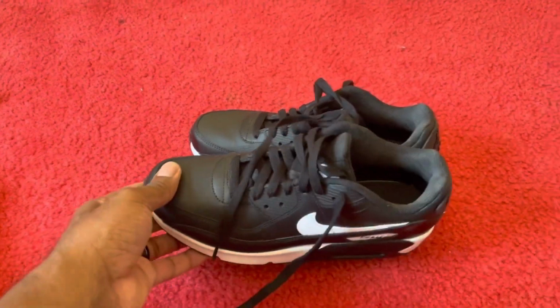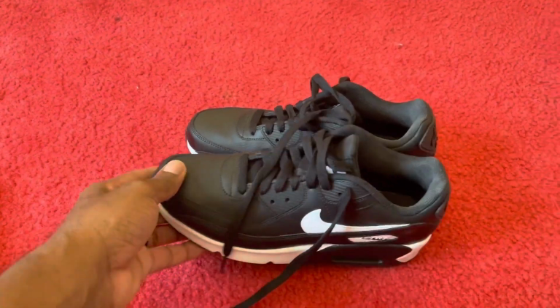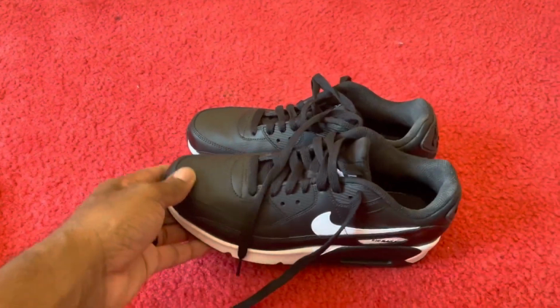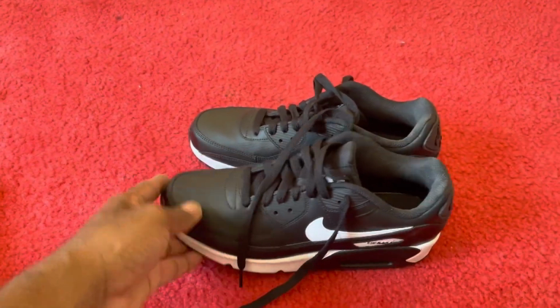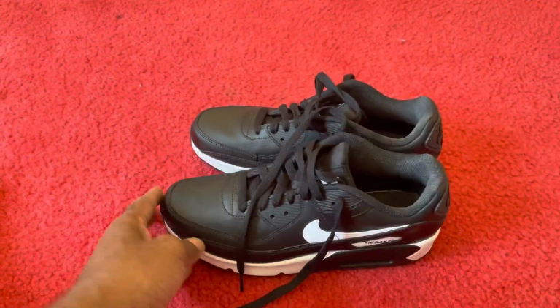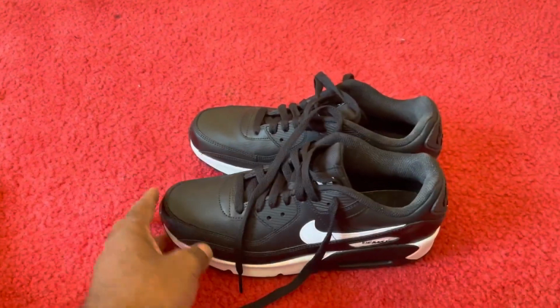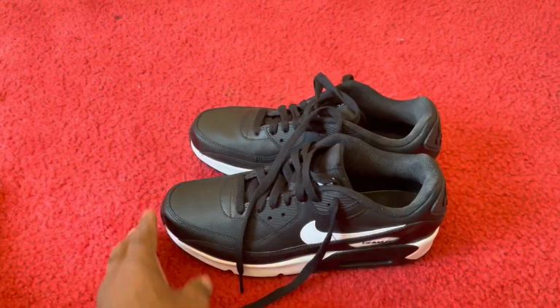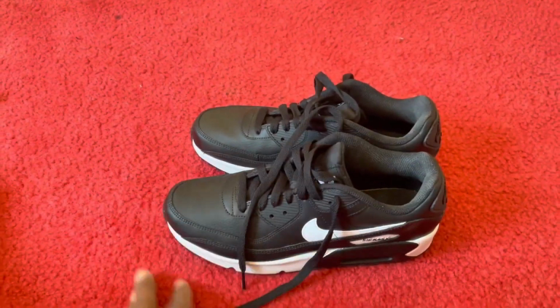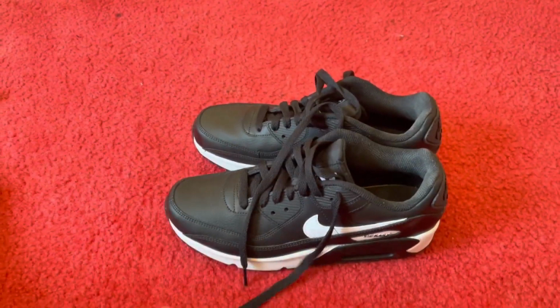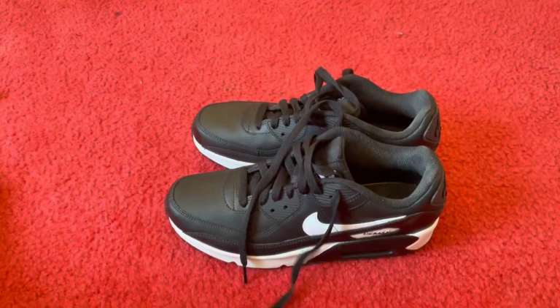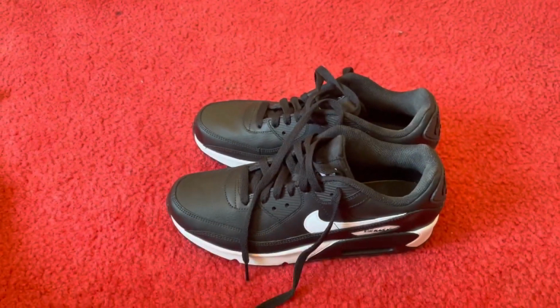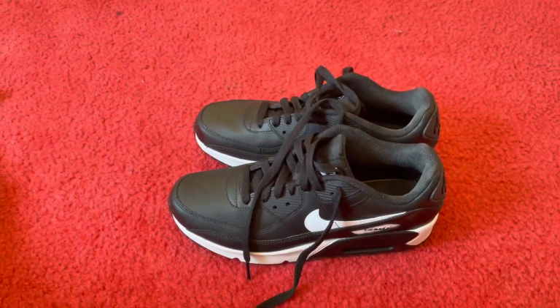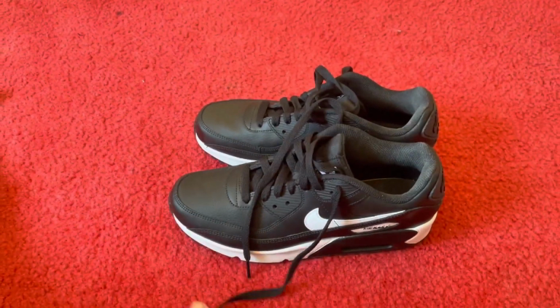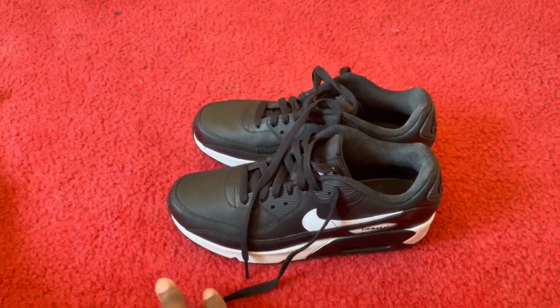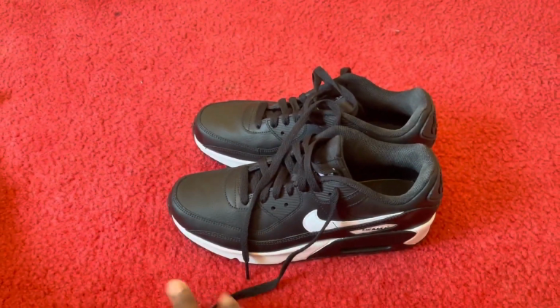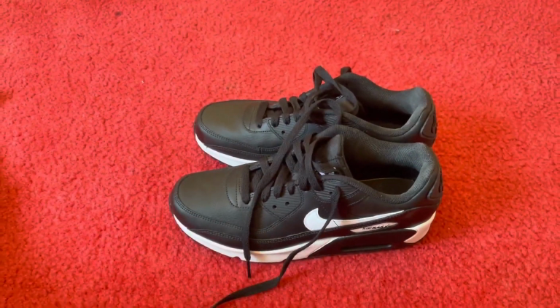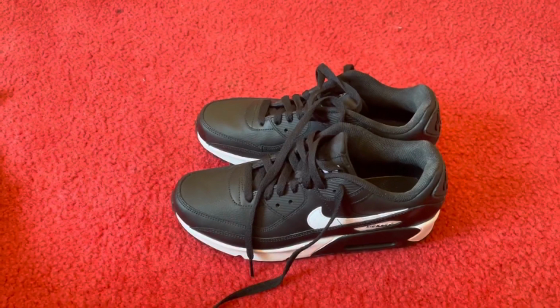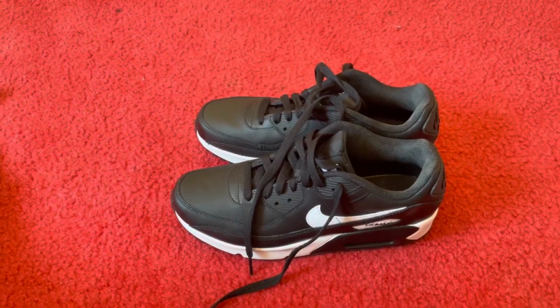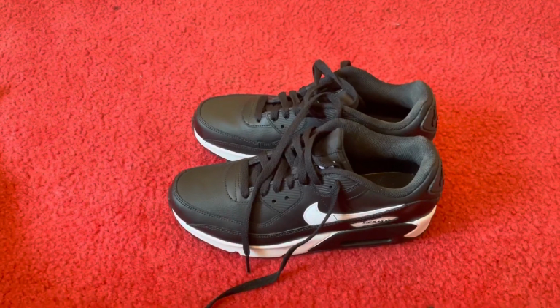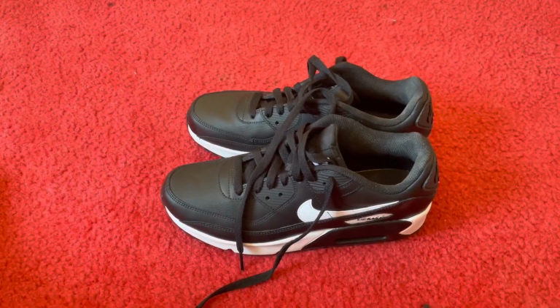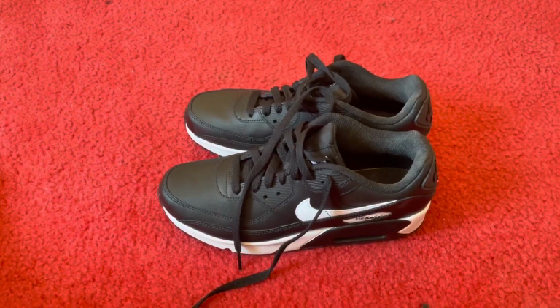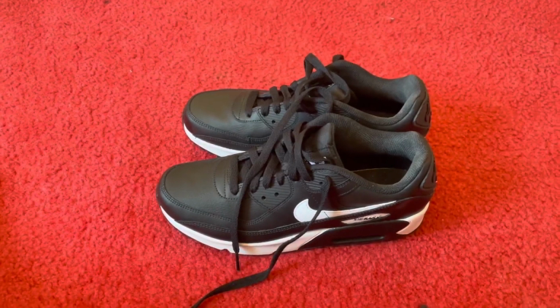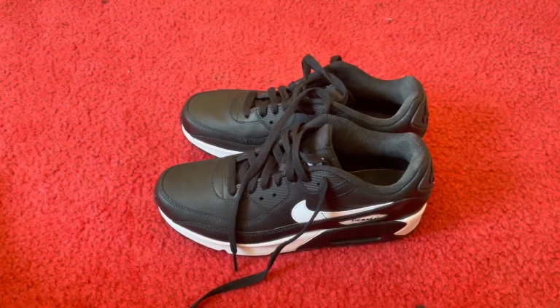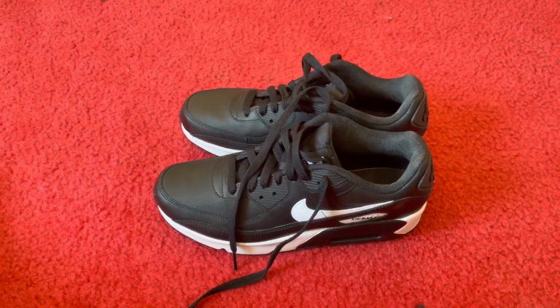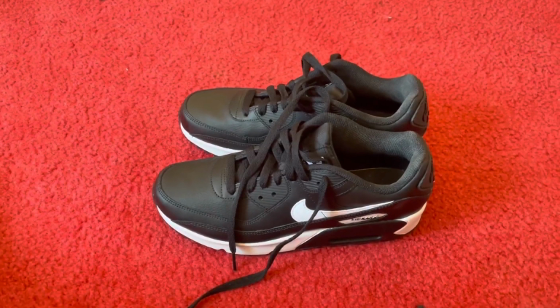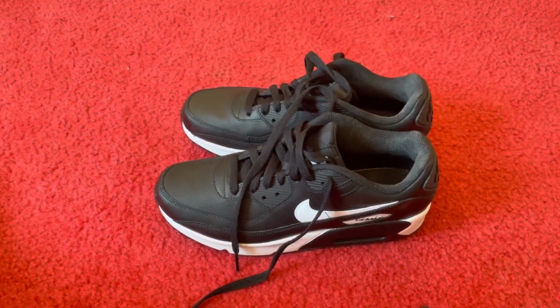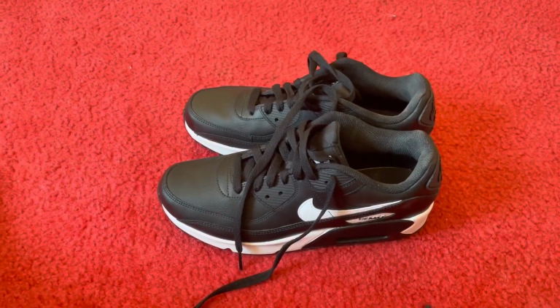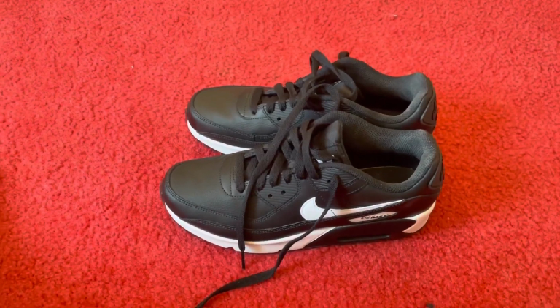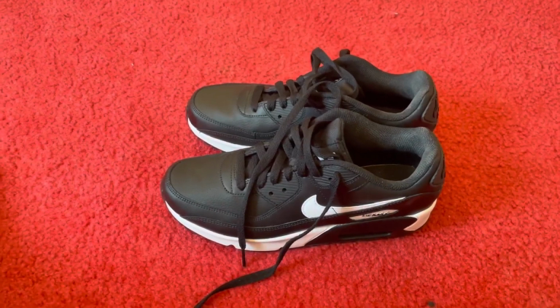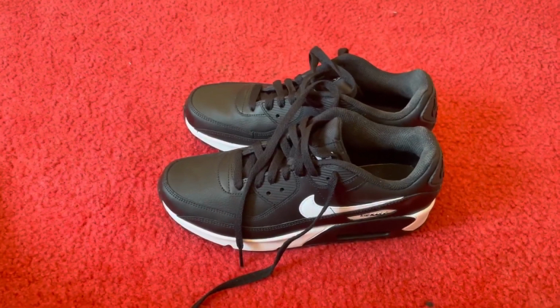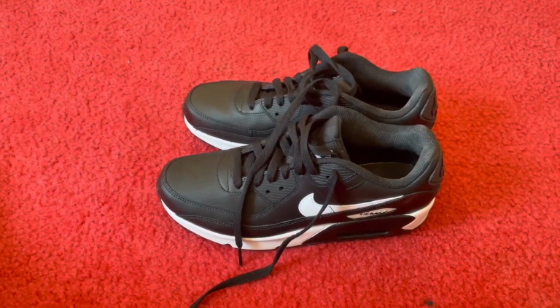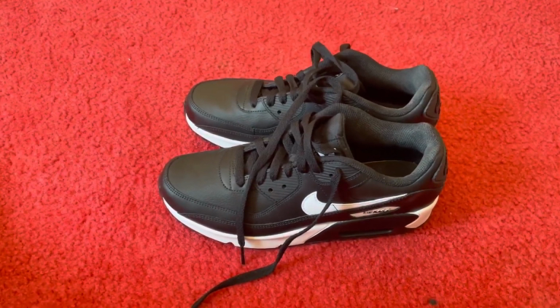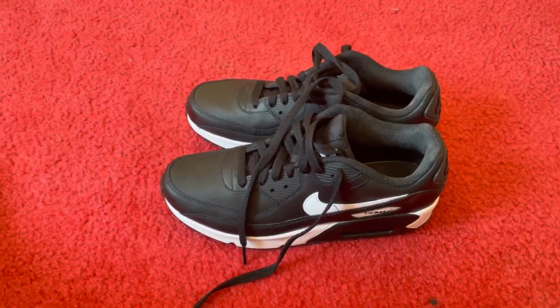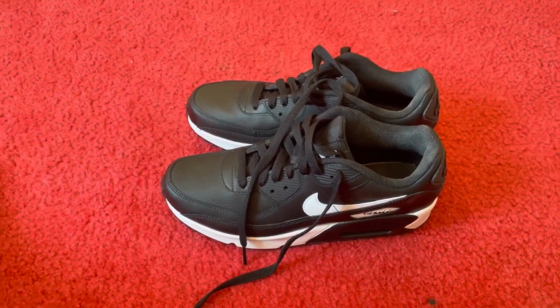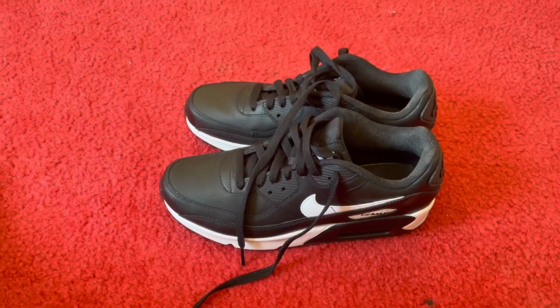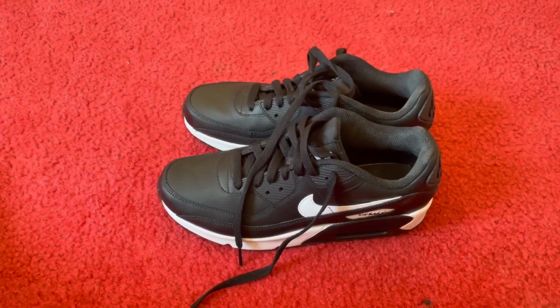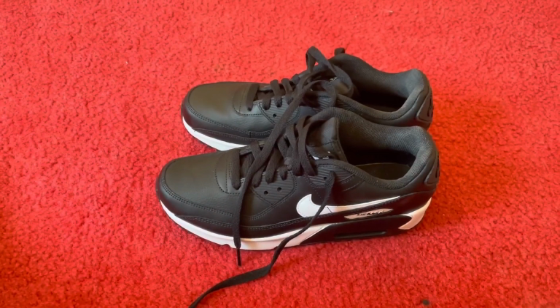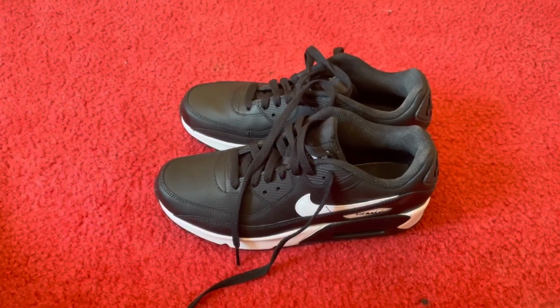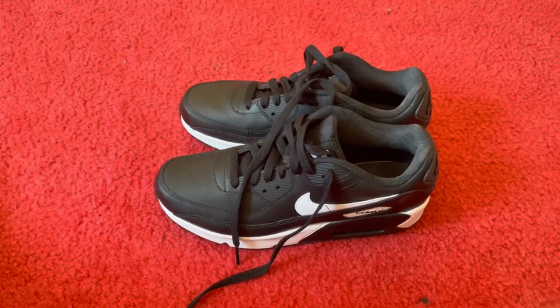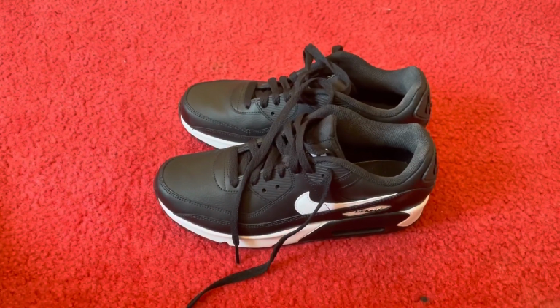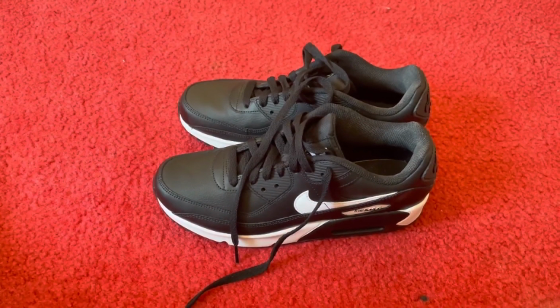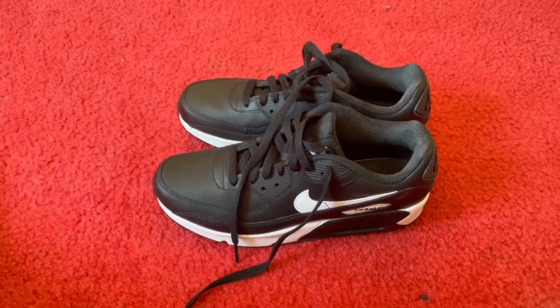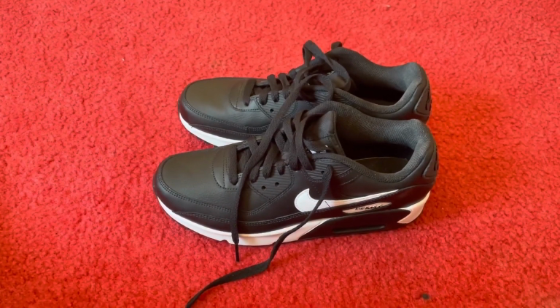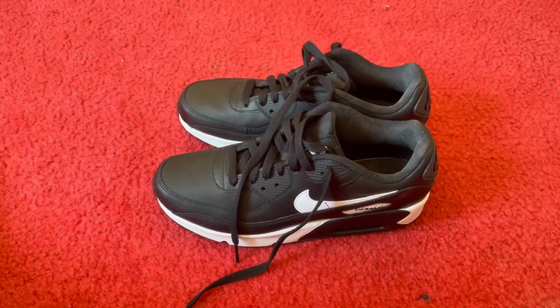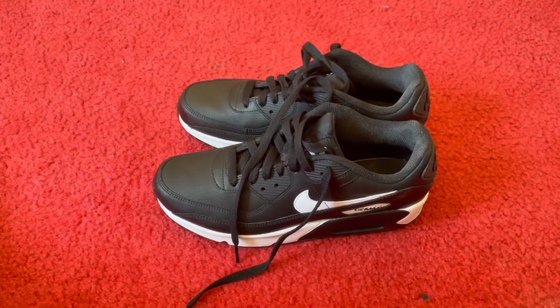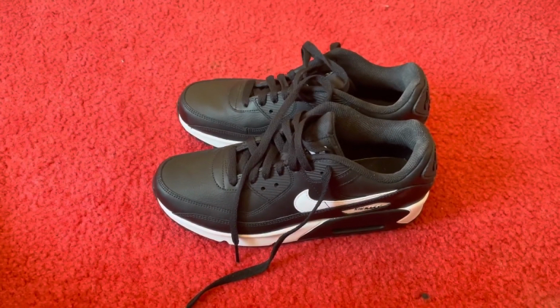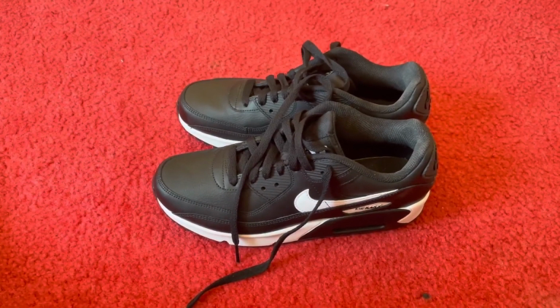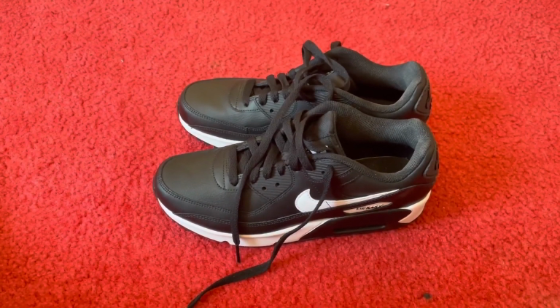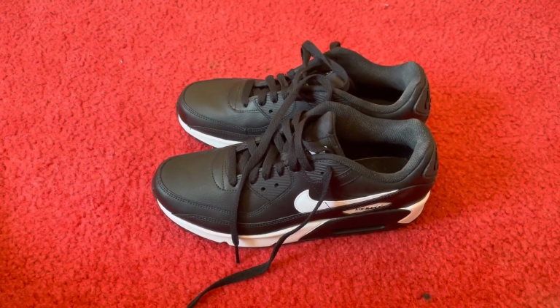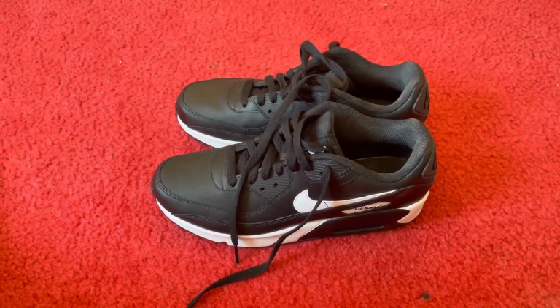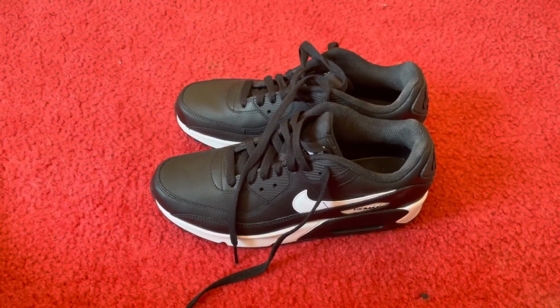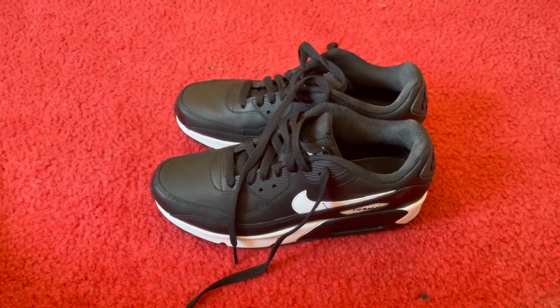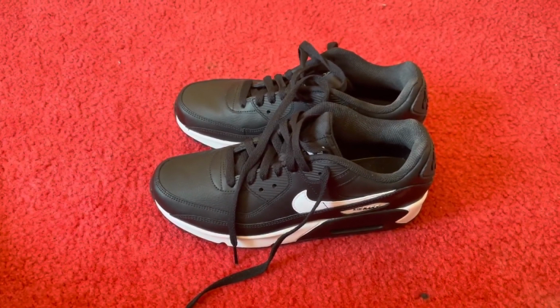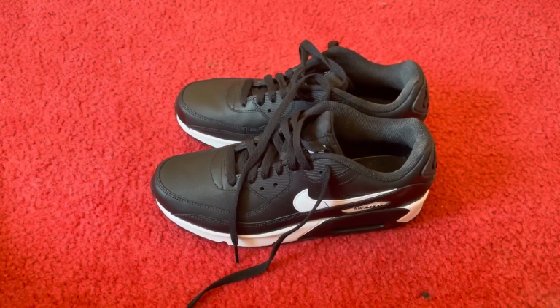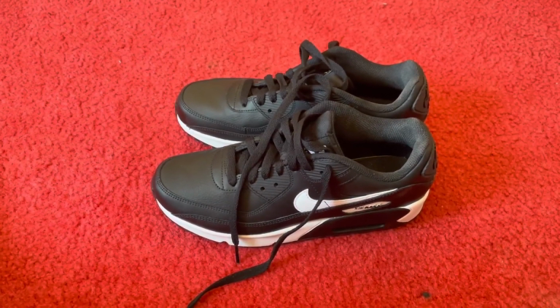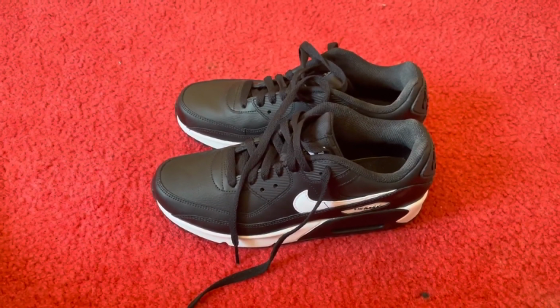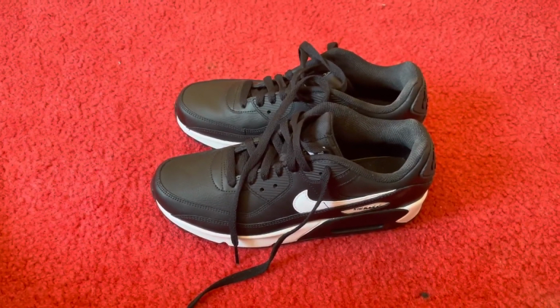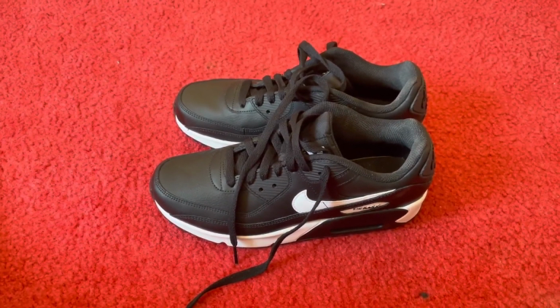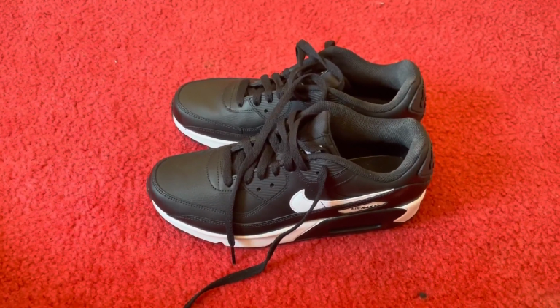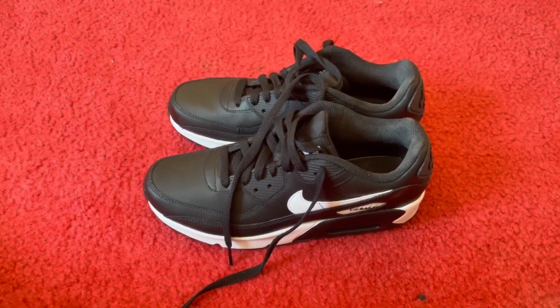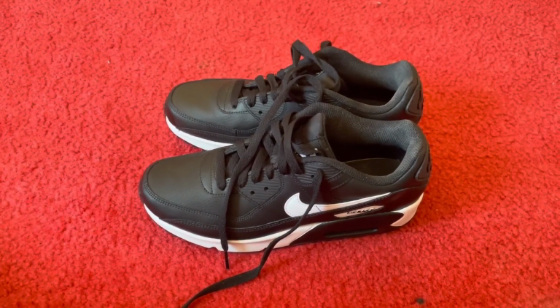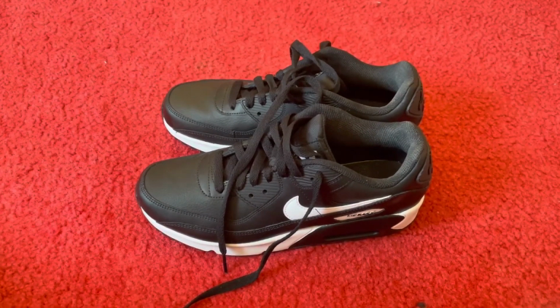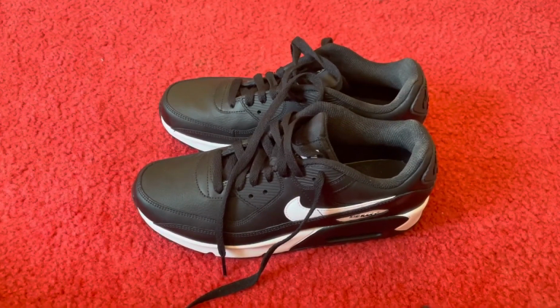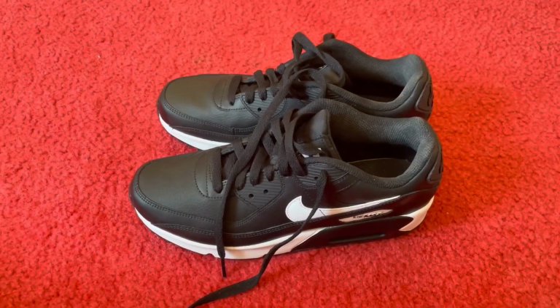I'd recommend this product for those who like to be stylish and yet still have a level of comfort. Thank you very much.